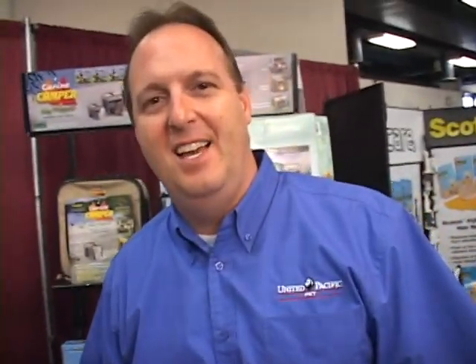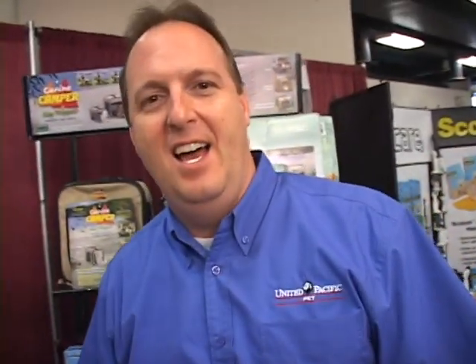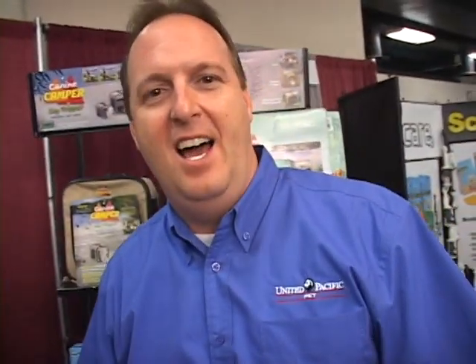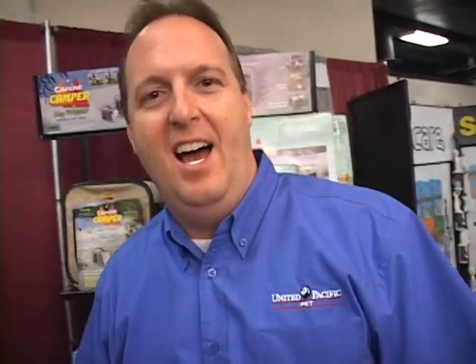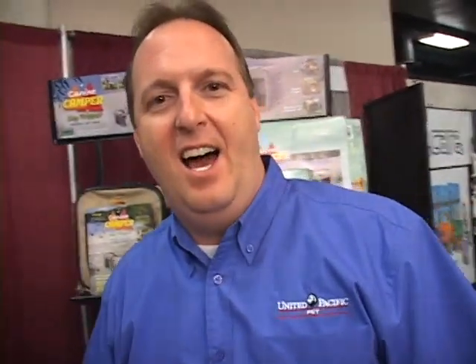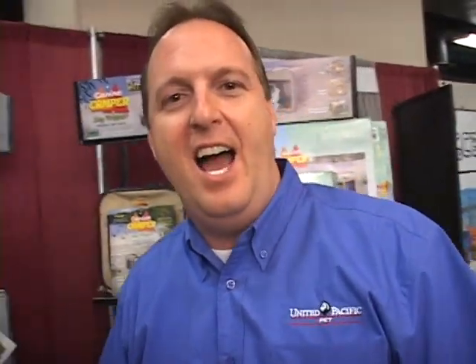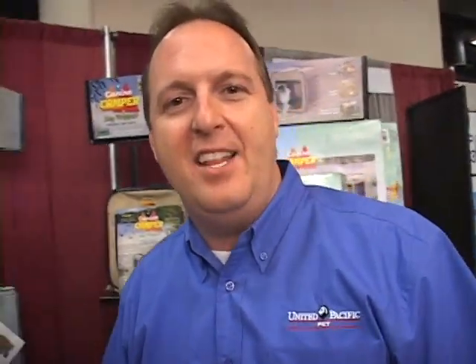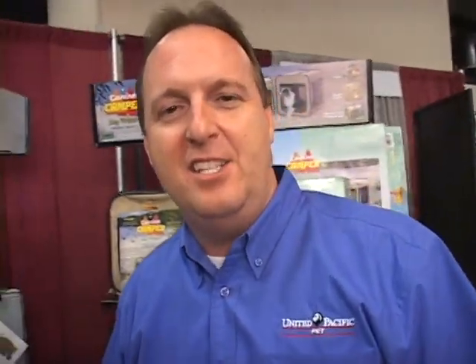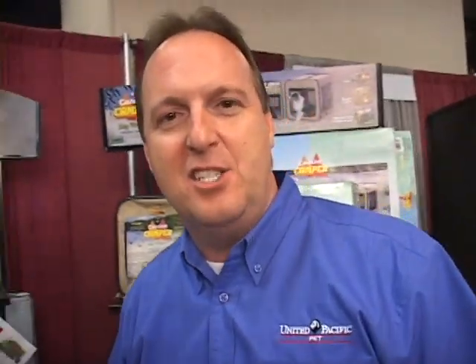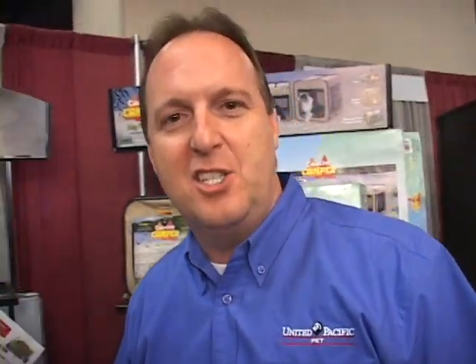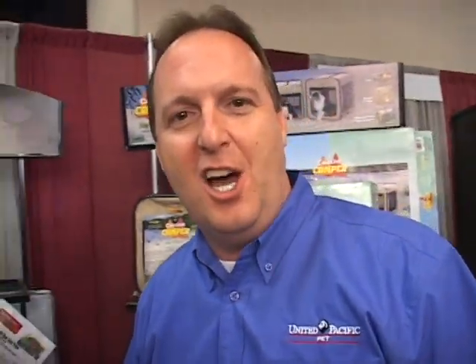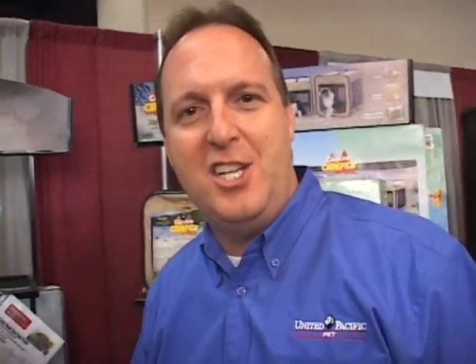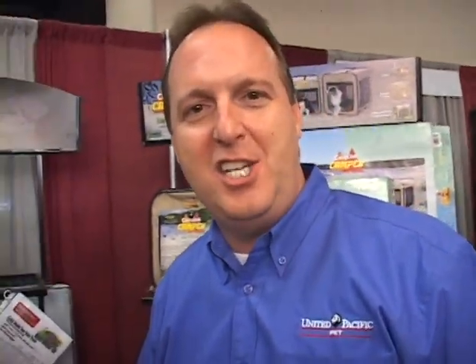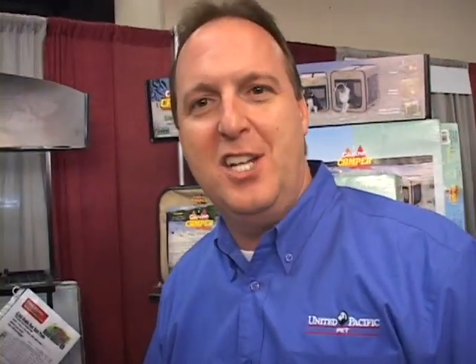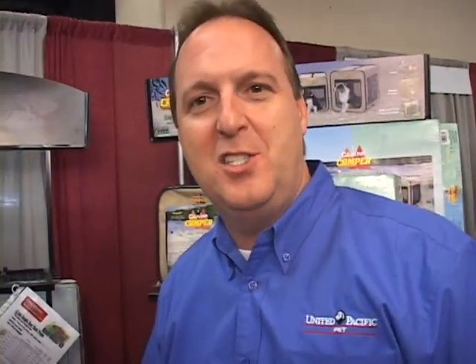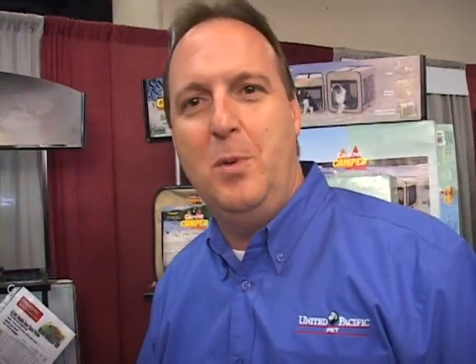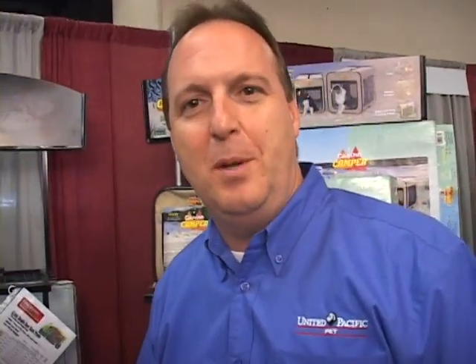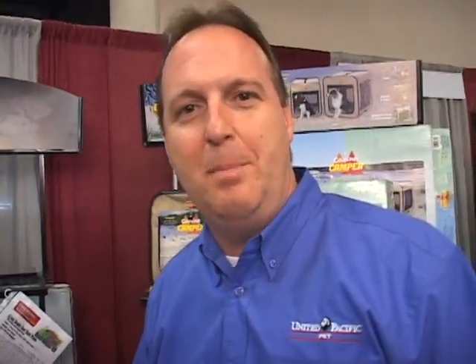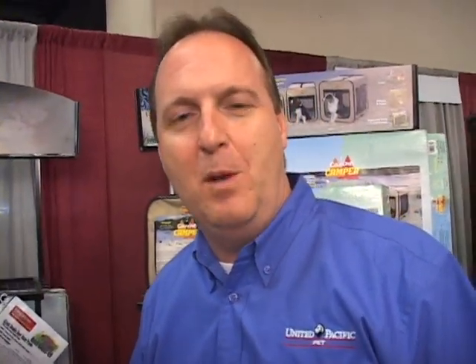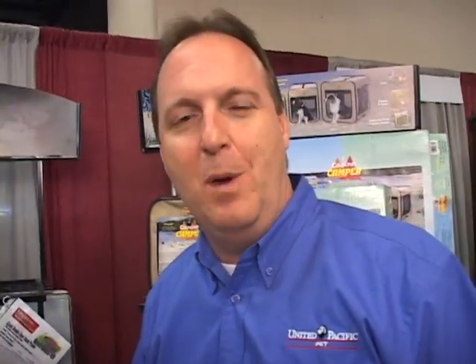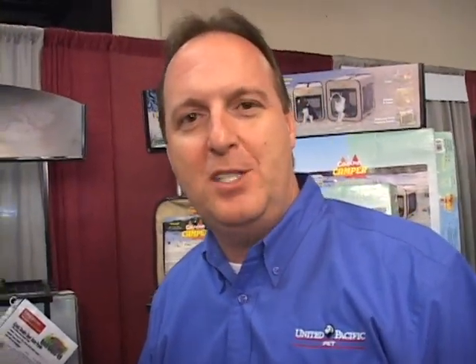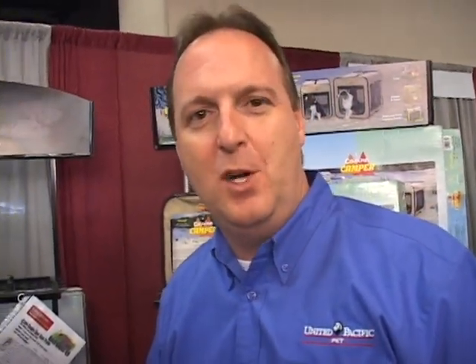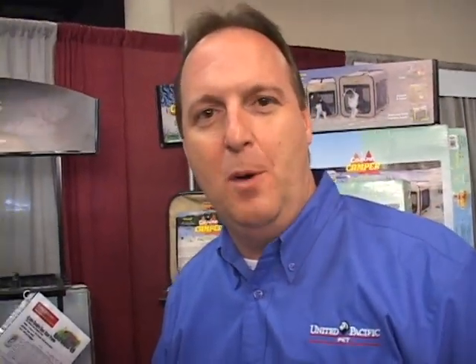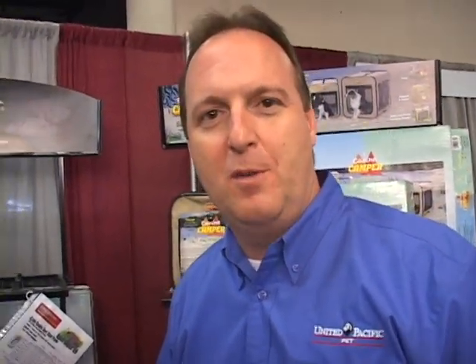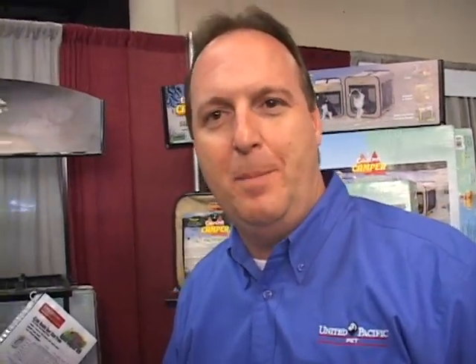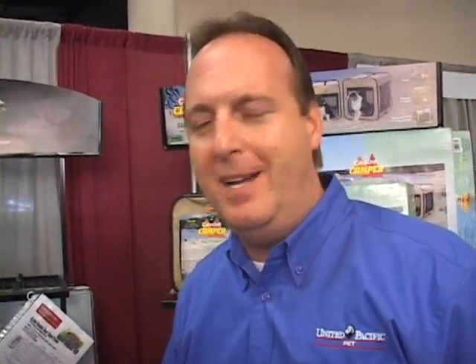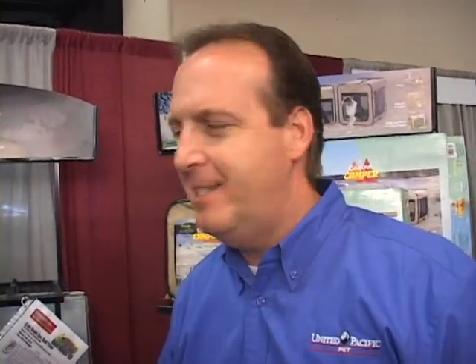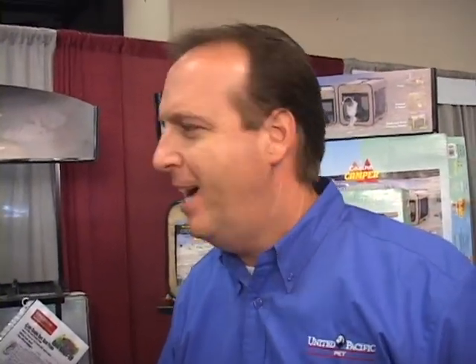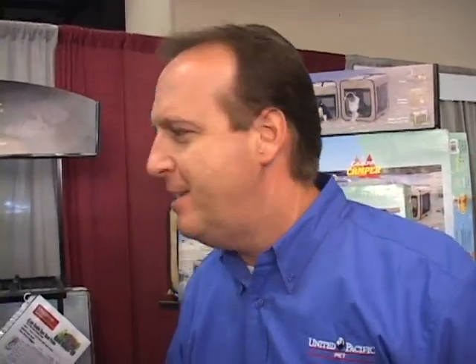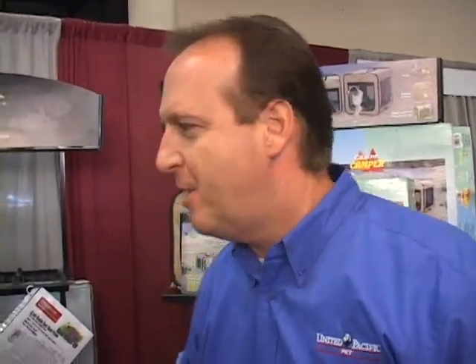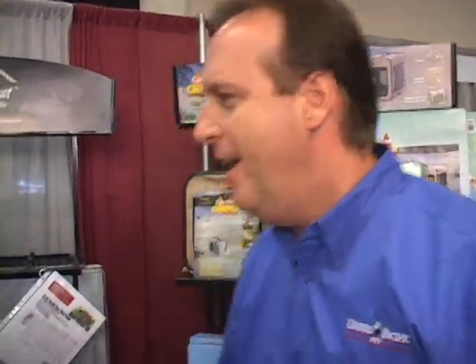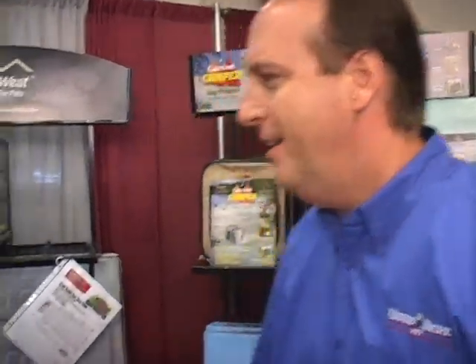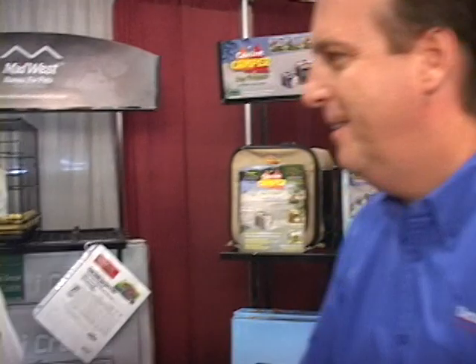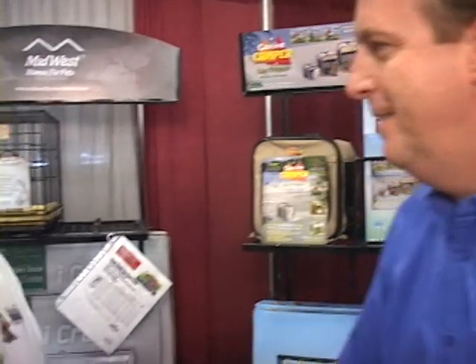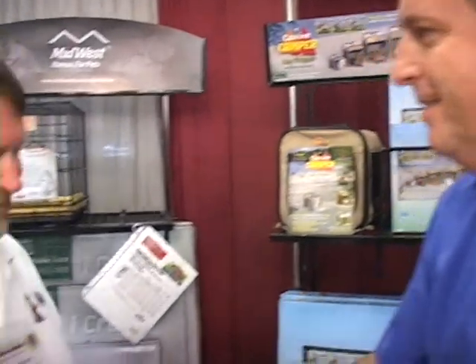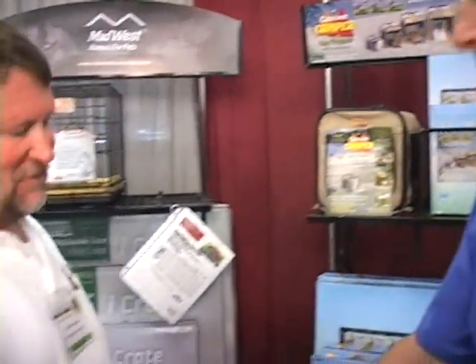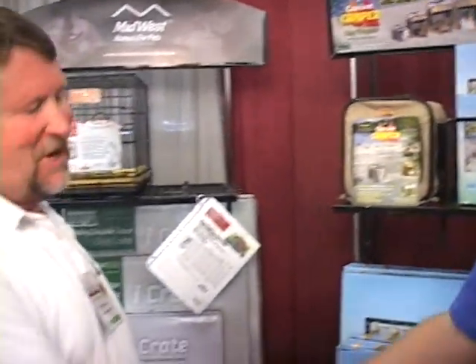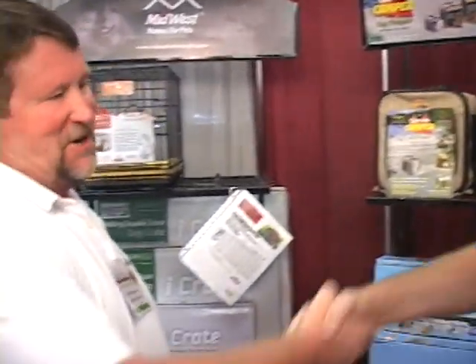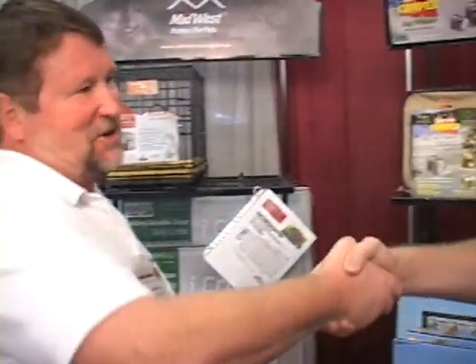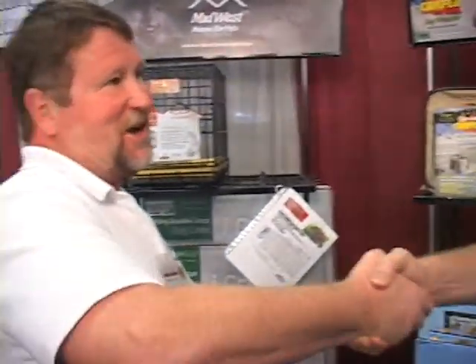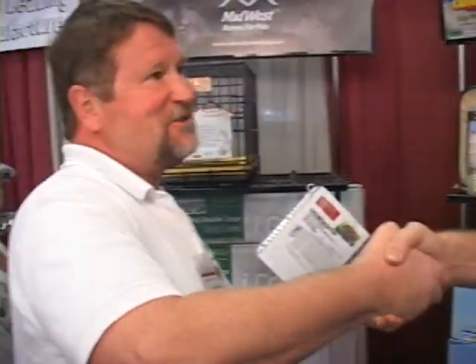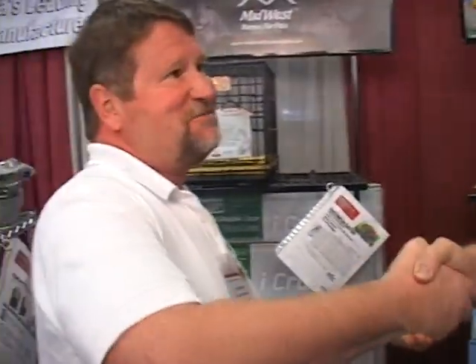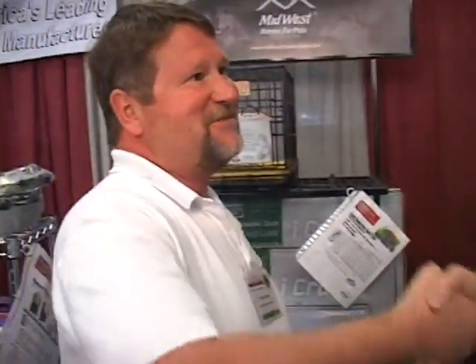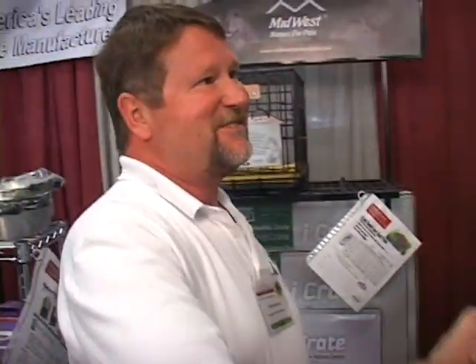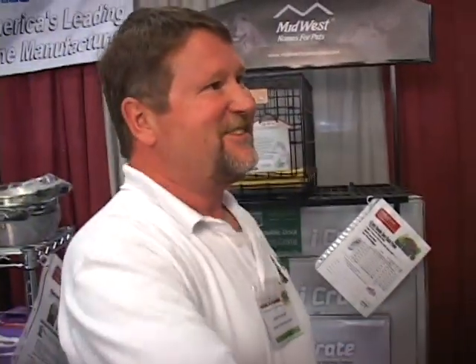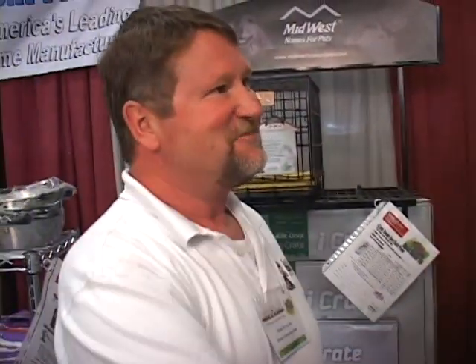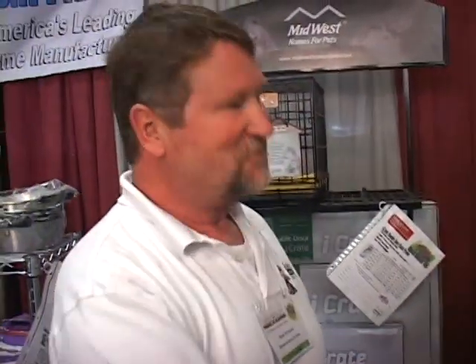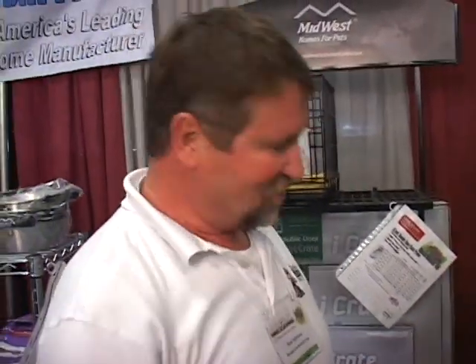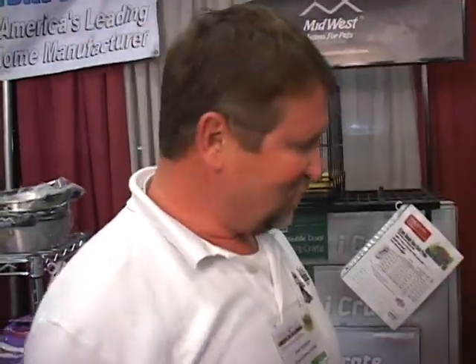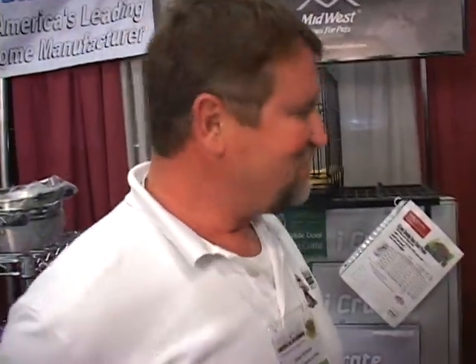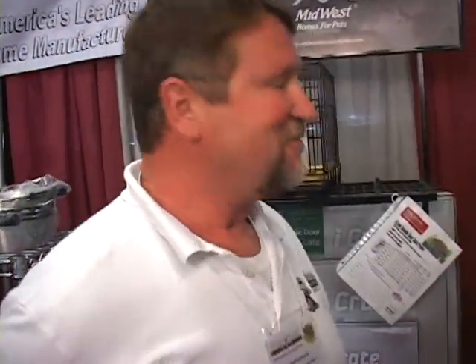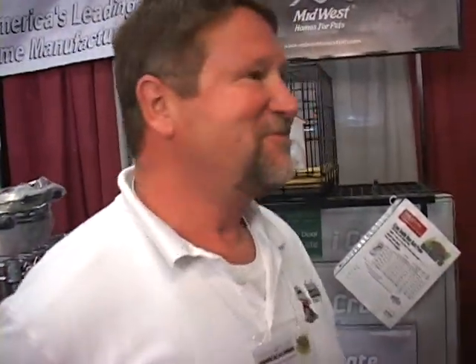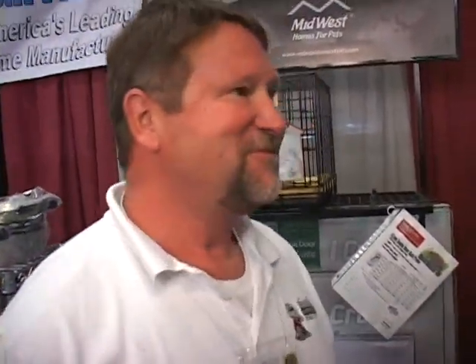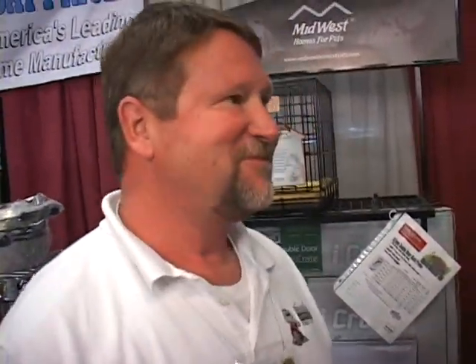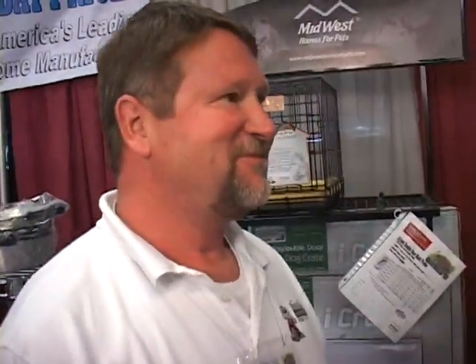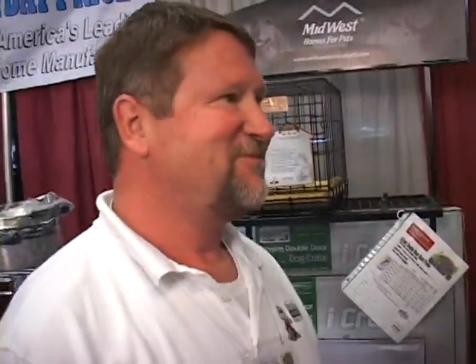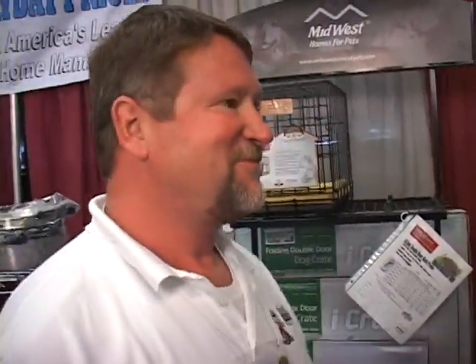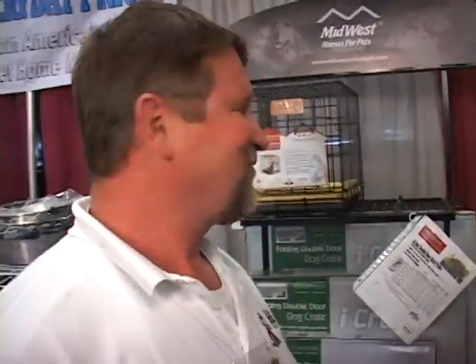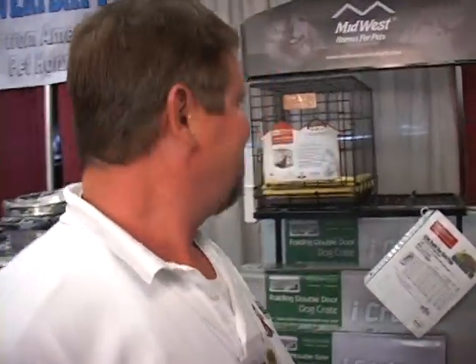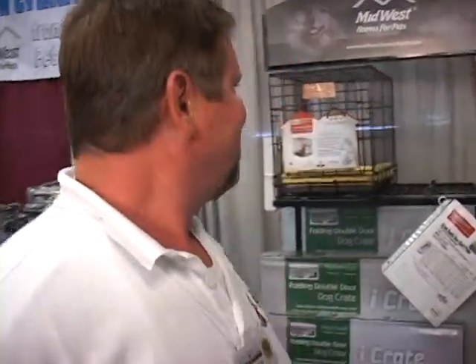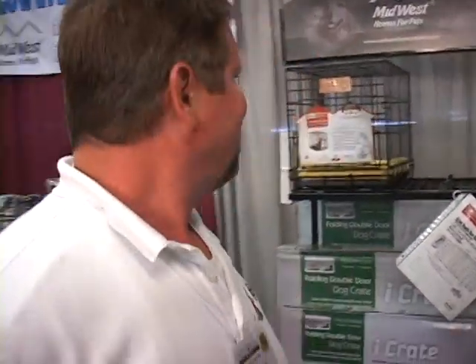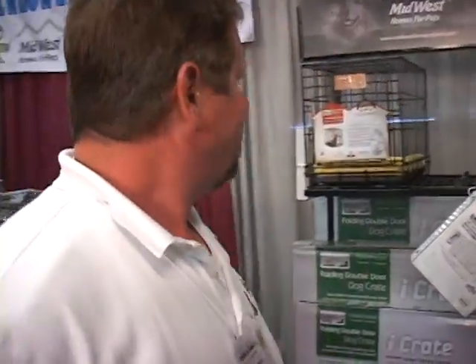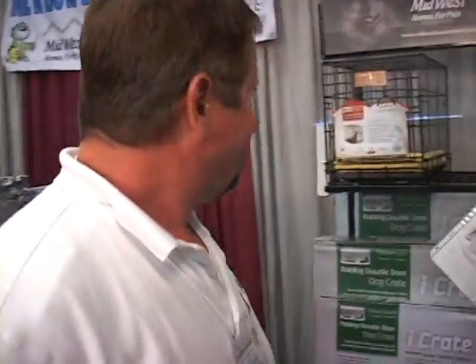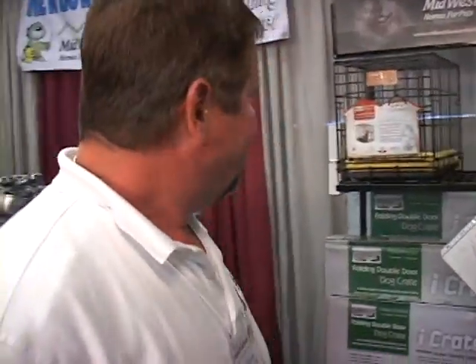Hi, this is Scott Chancel with Midwest Home for Pets. Hi Scott. Hi Kevin. Hey, tell us a little bit about your product today.